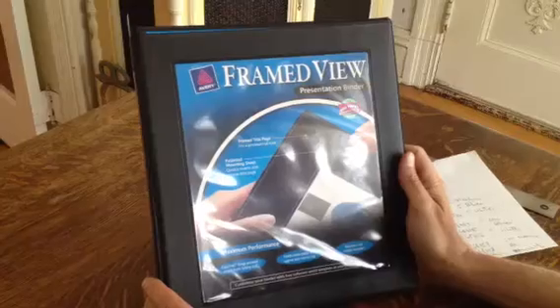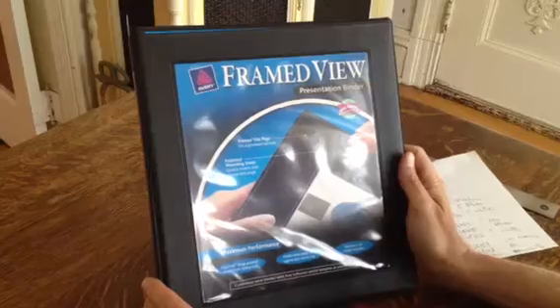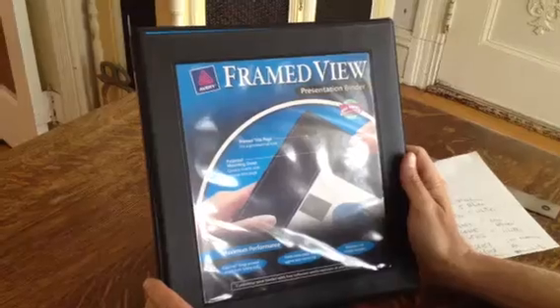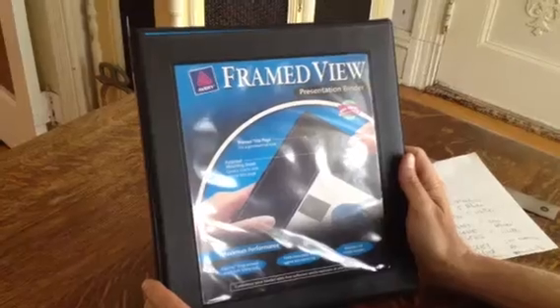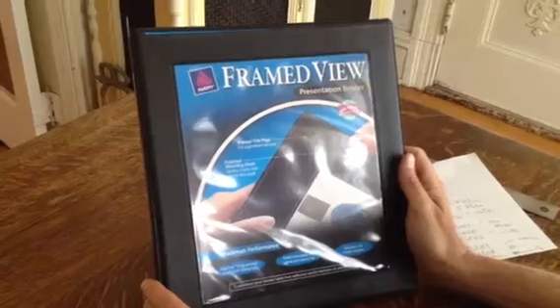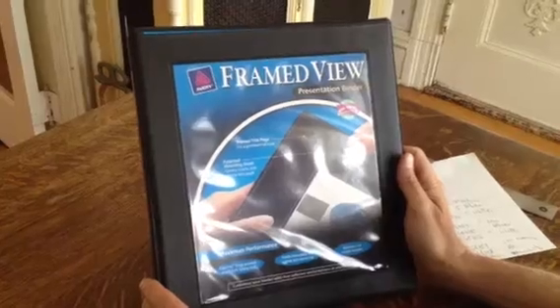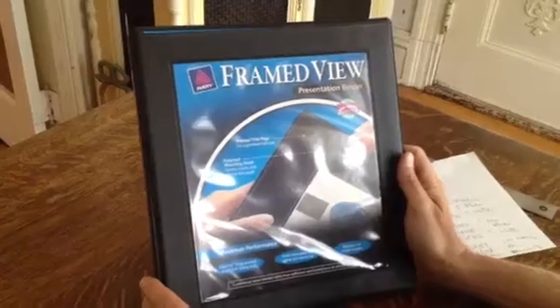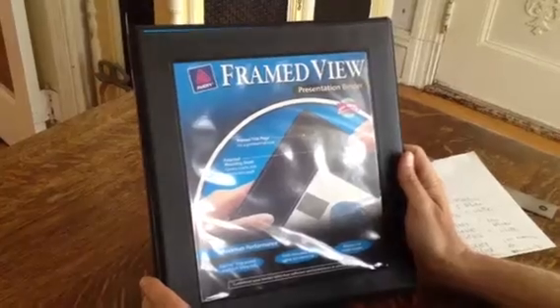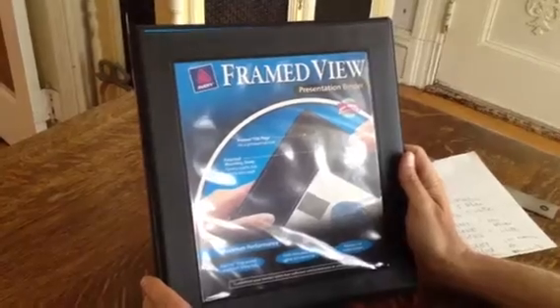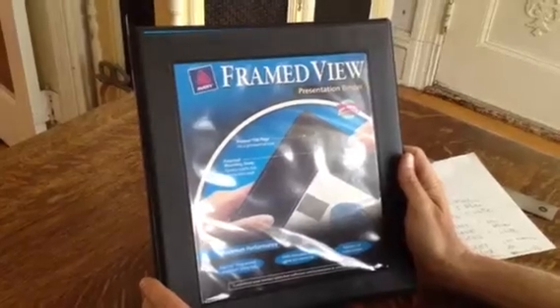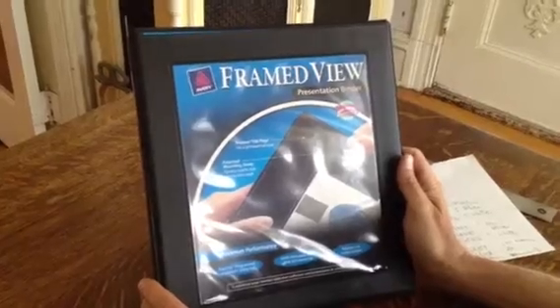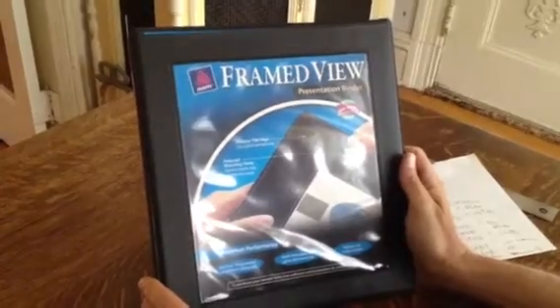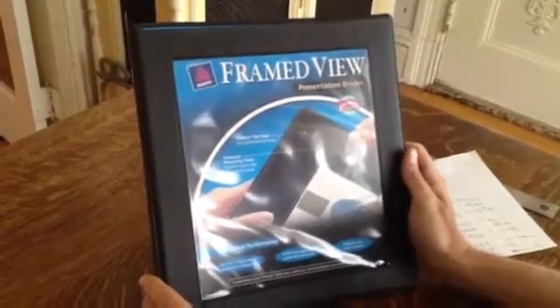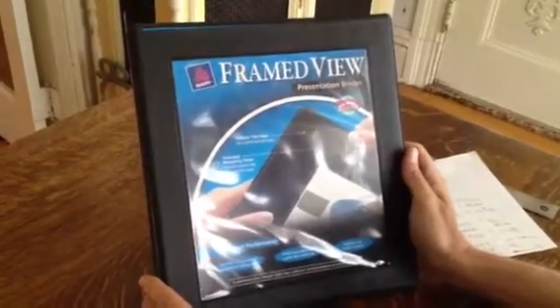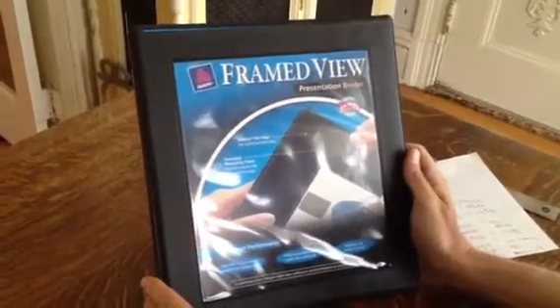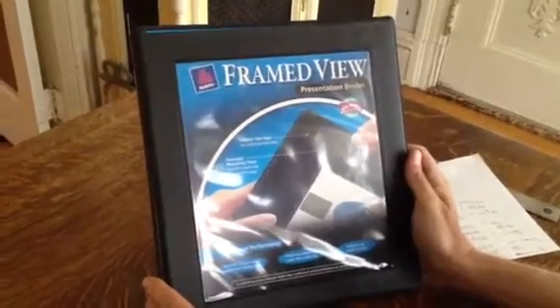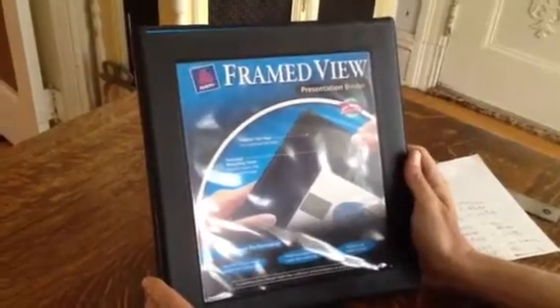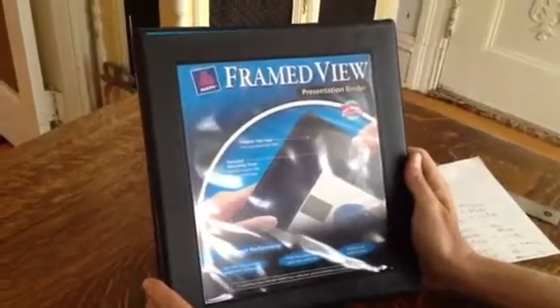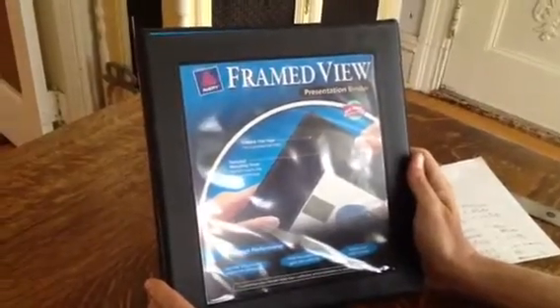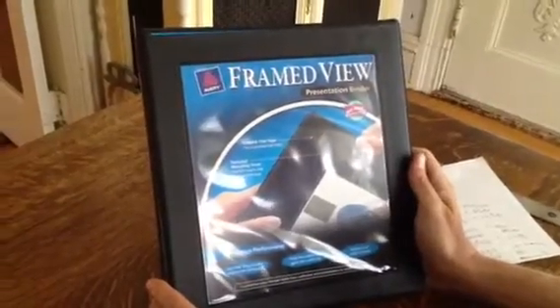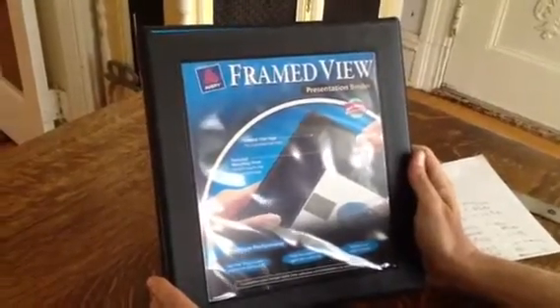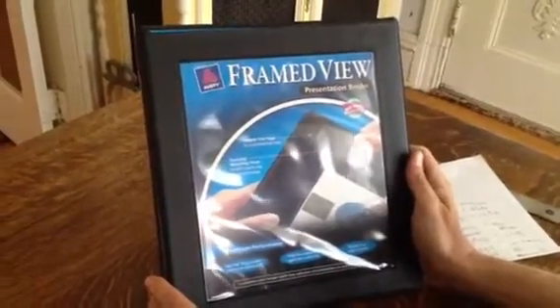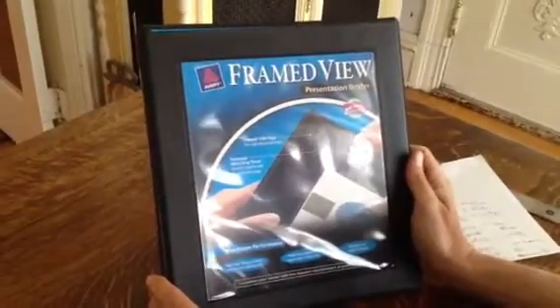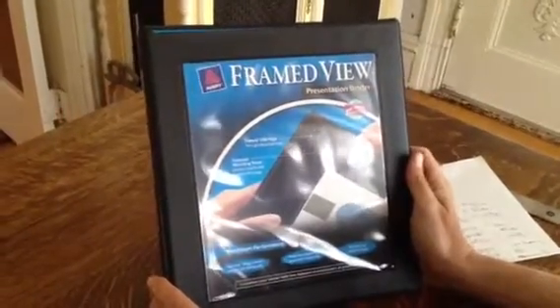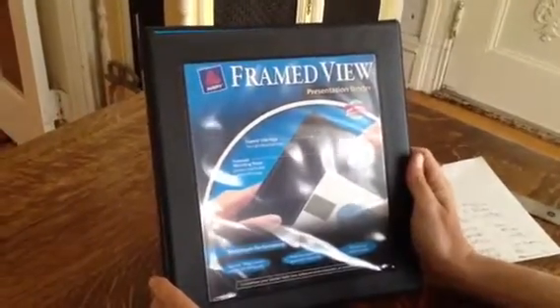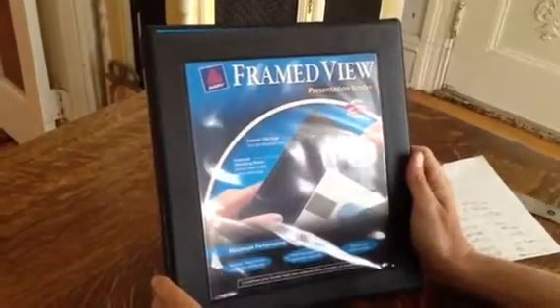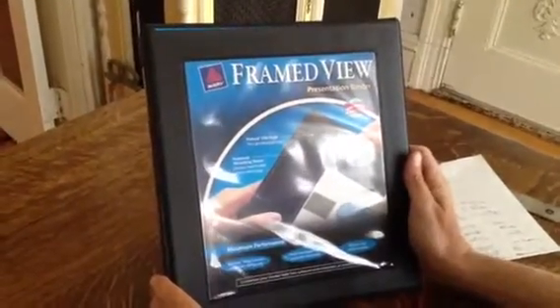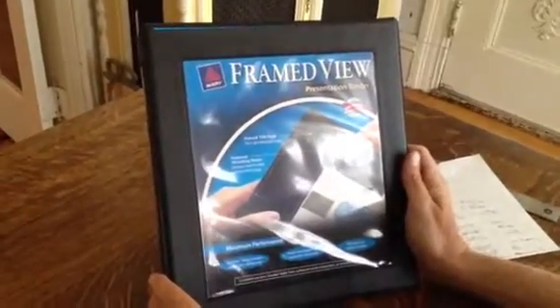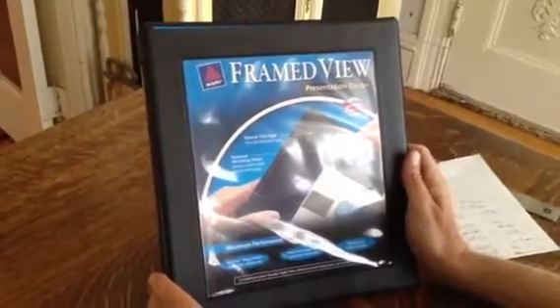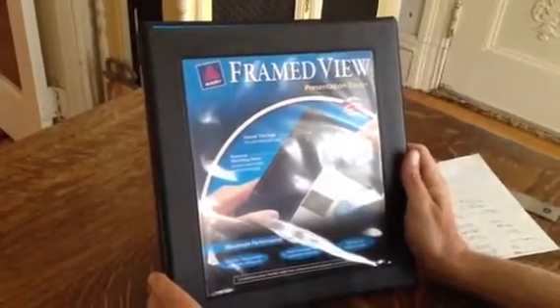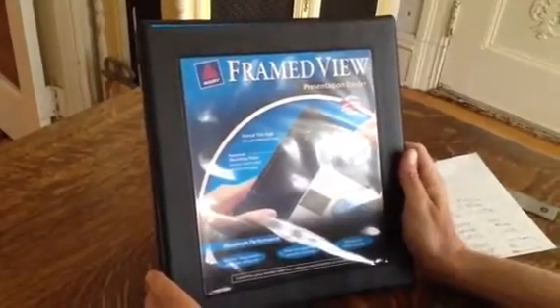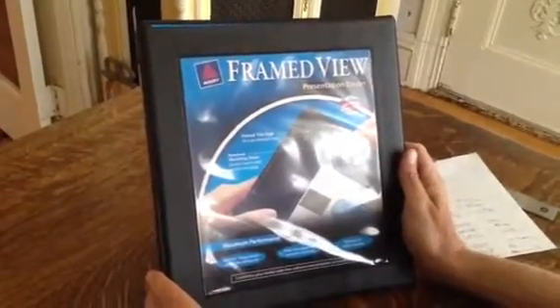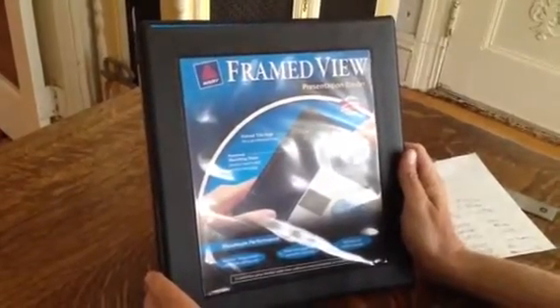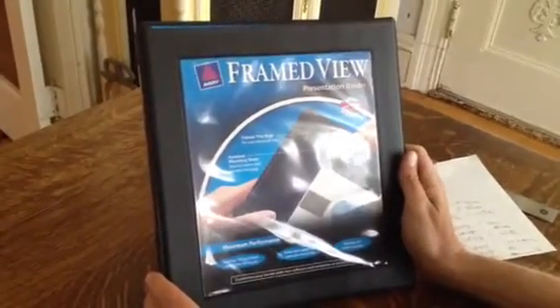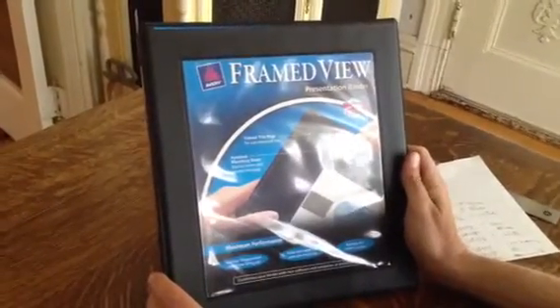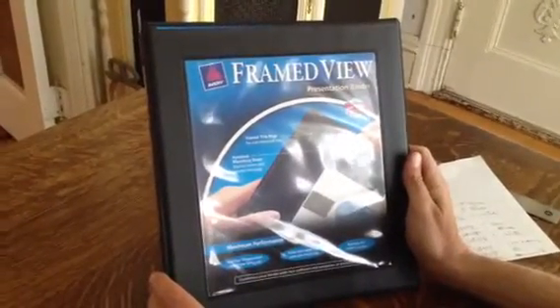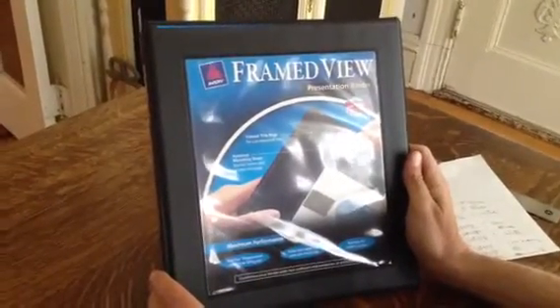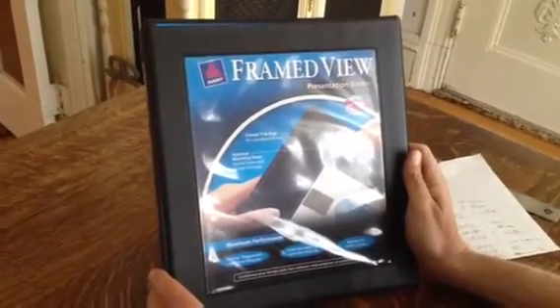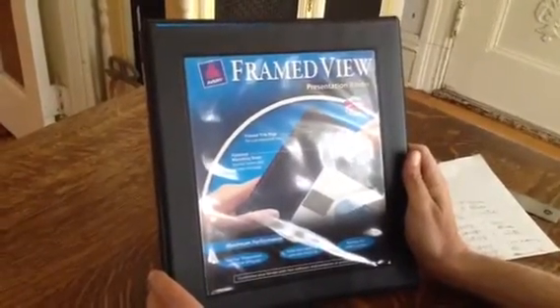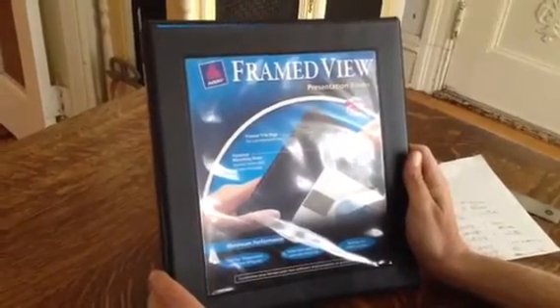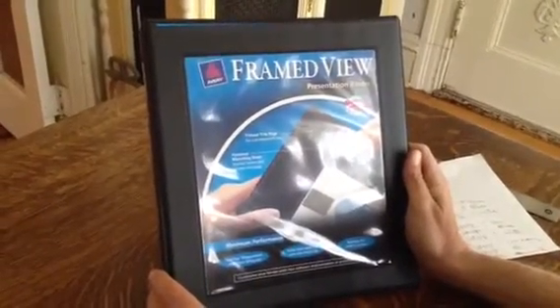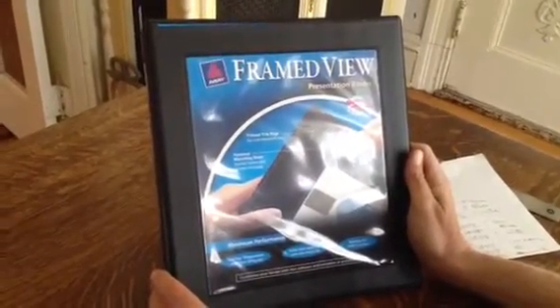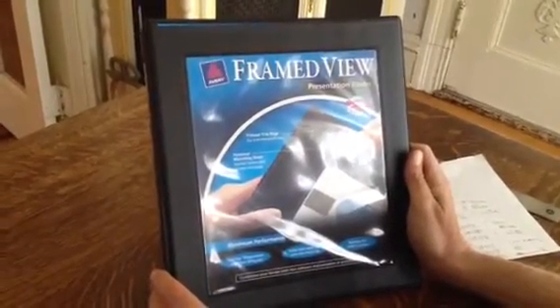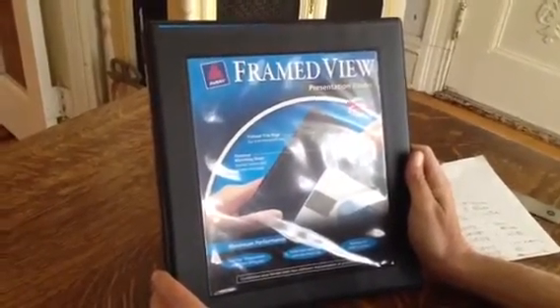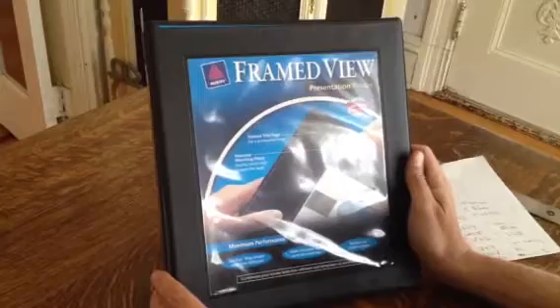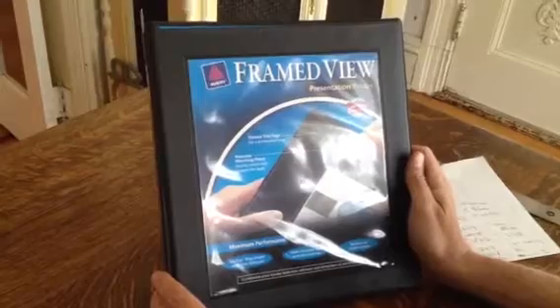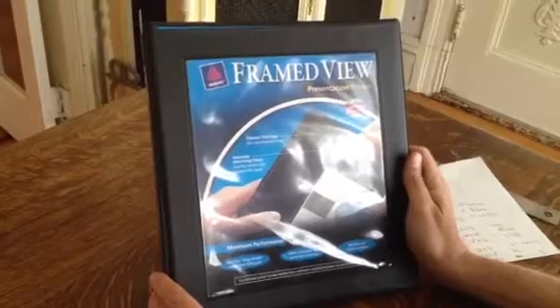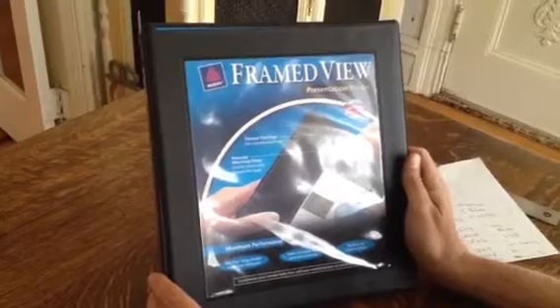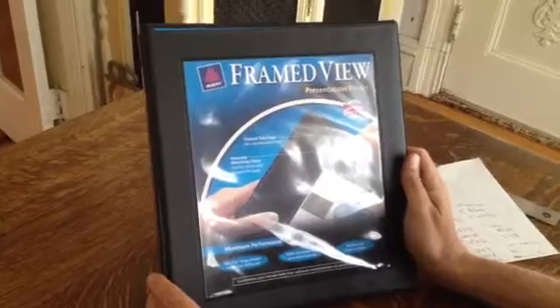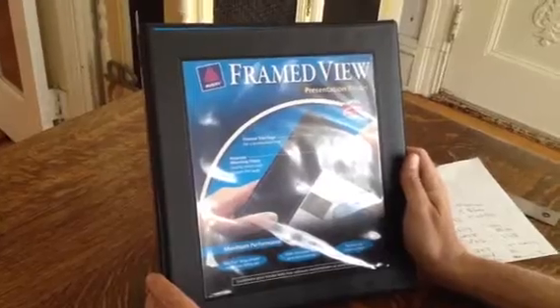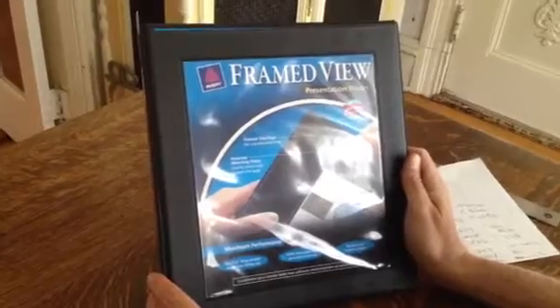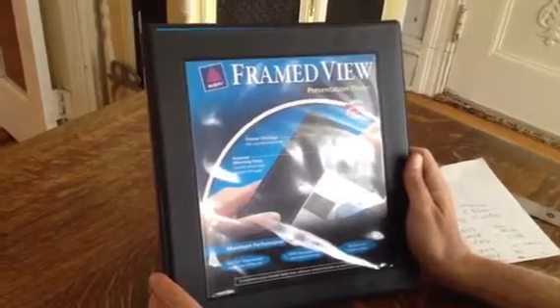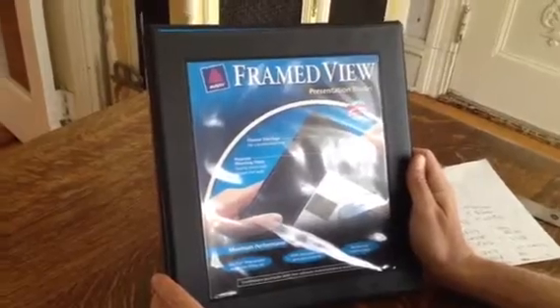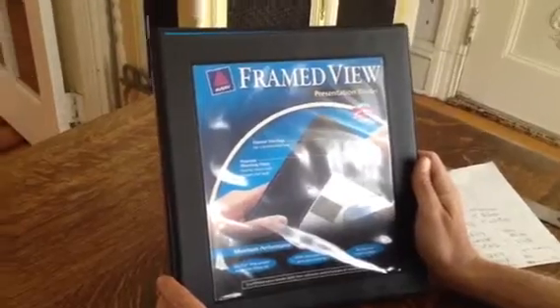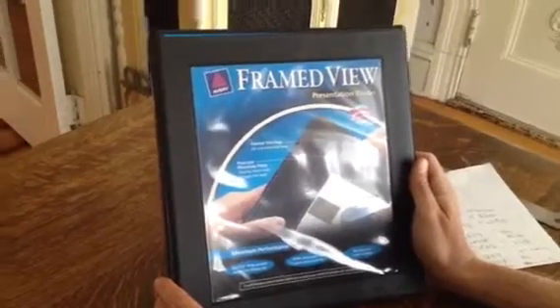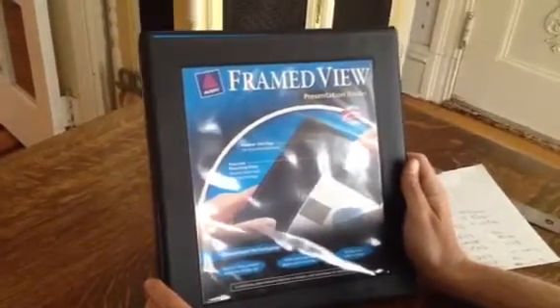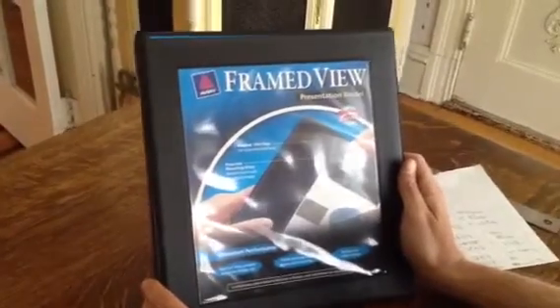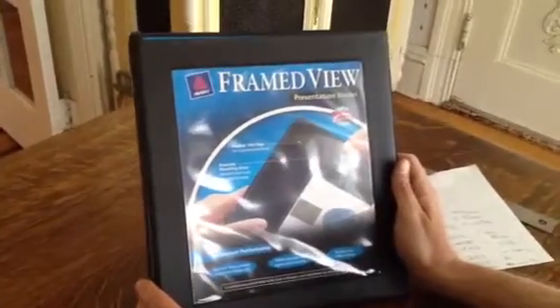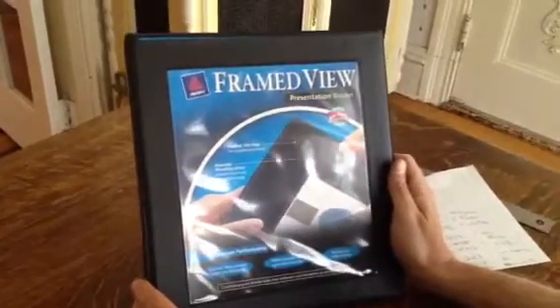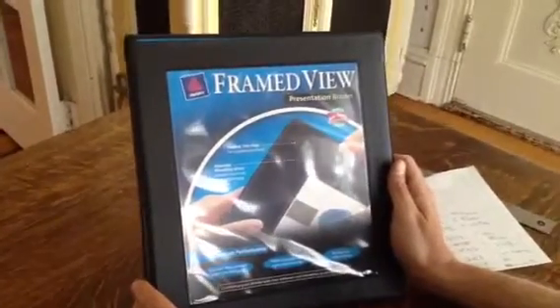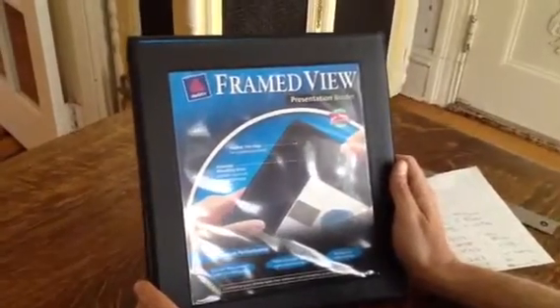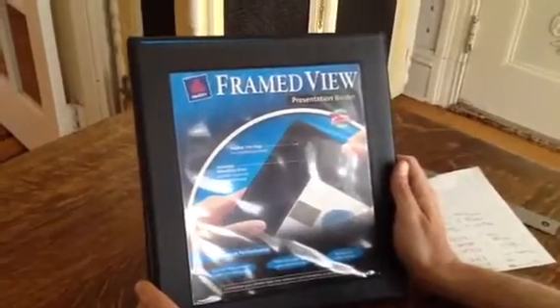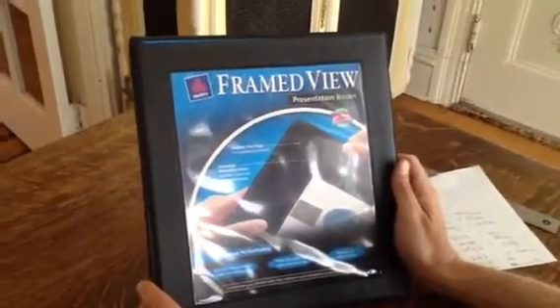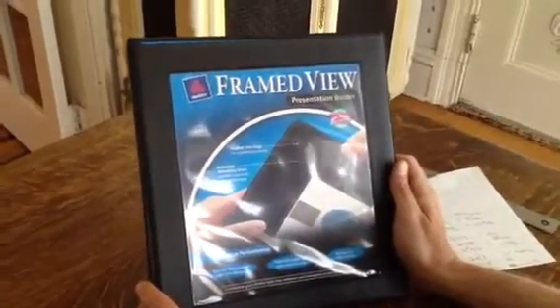Hi, this is Gary from OfficeDiscountClub.com. This is a short video on the Avery FrameView presentation binder.